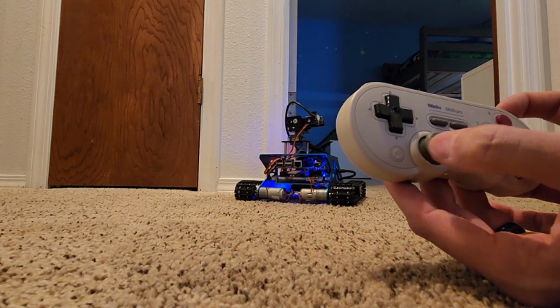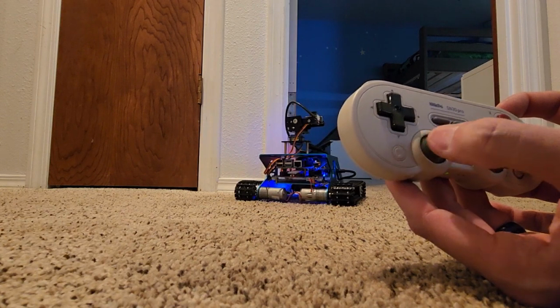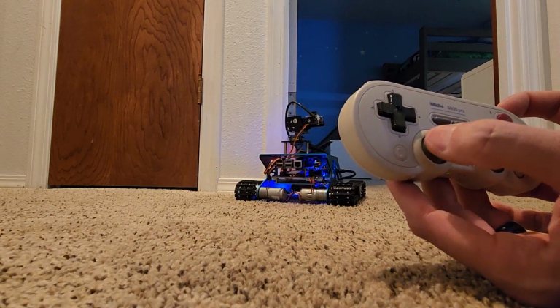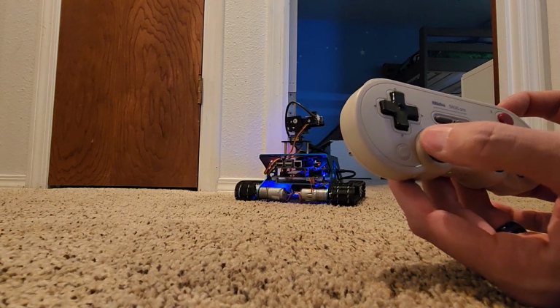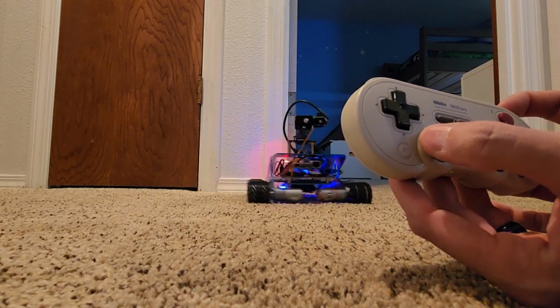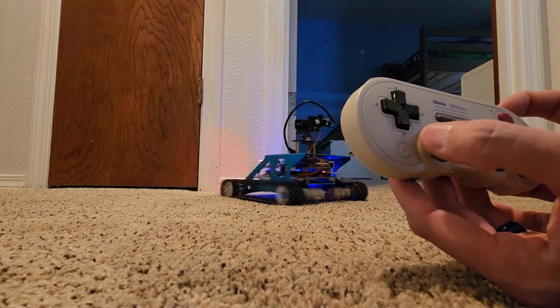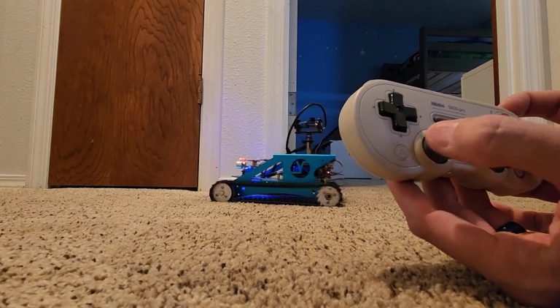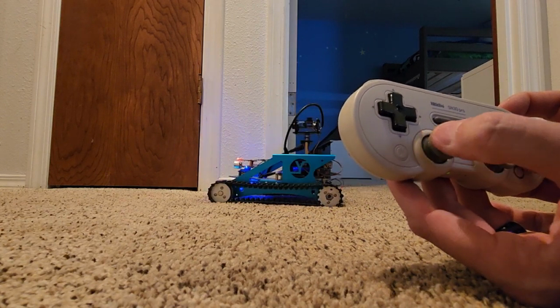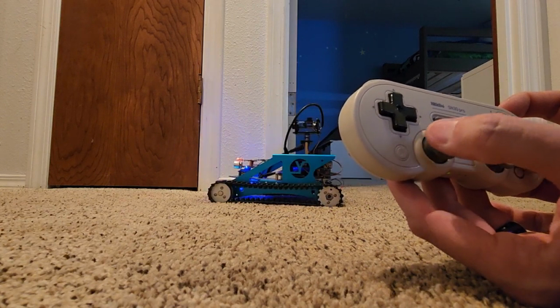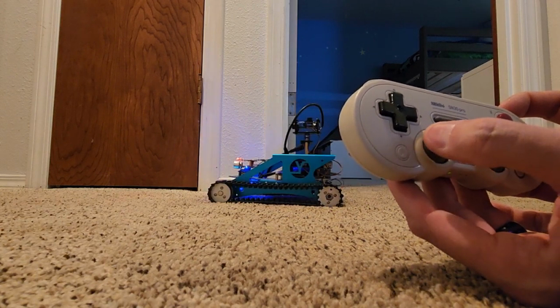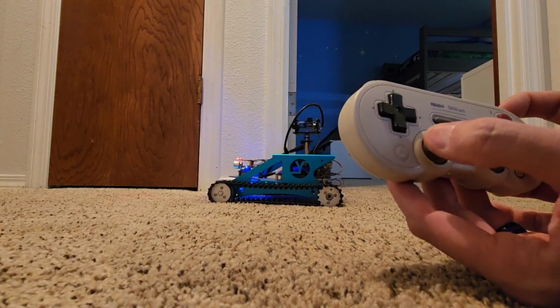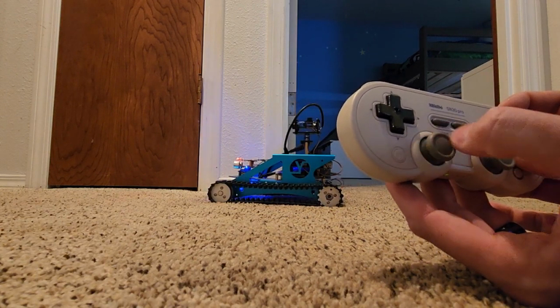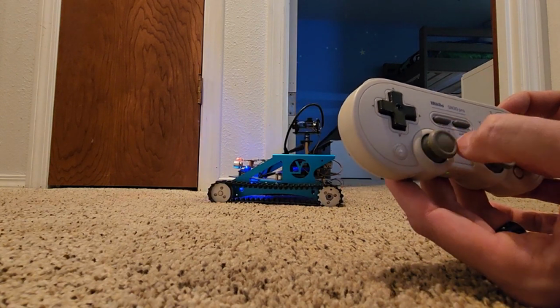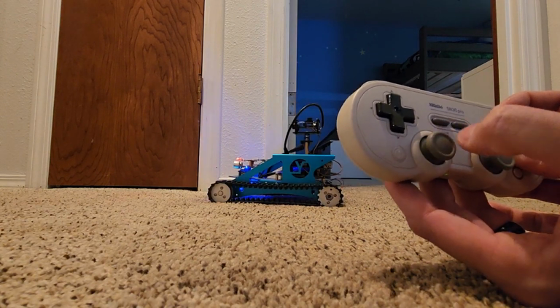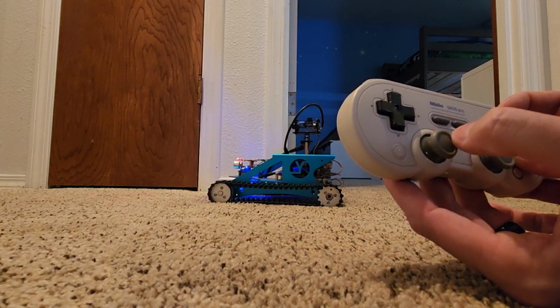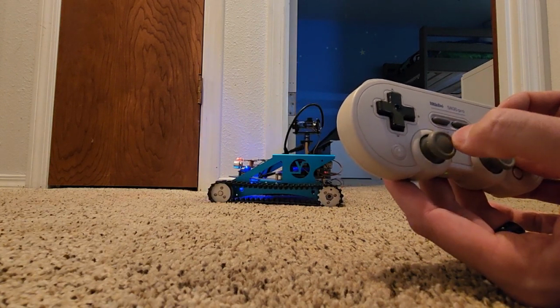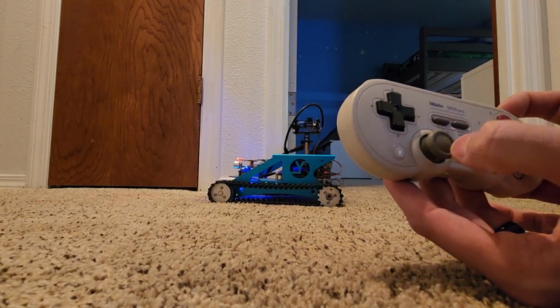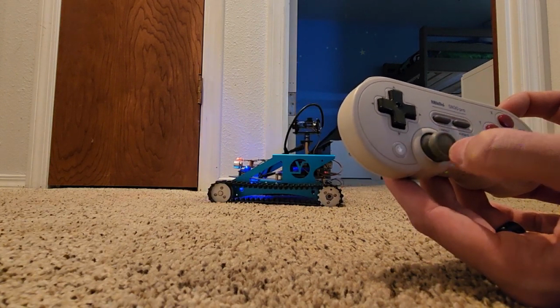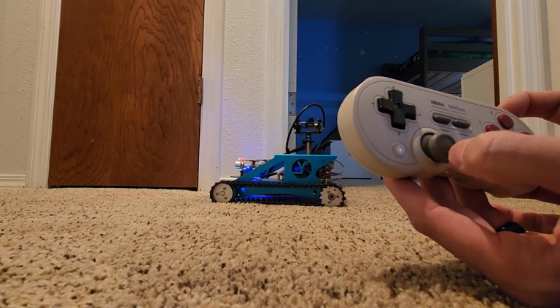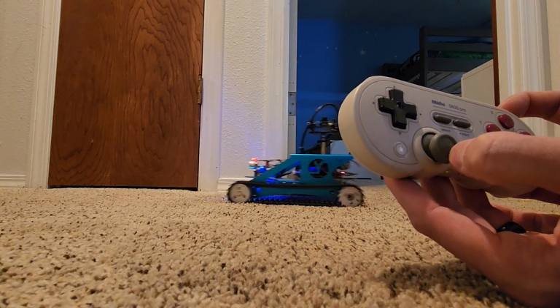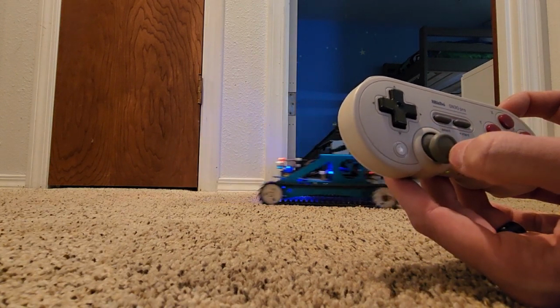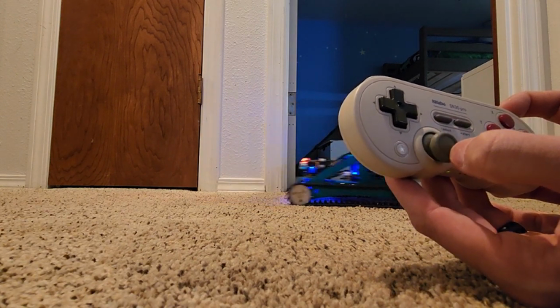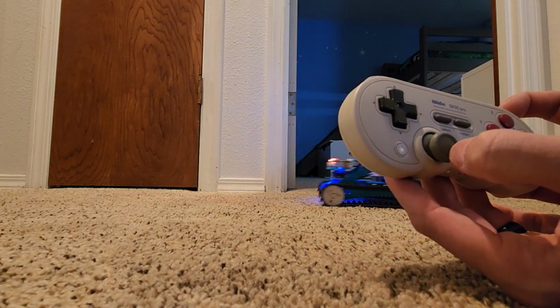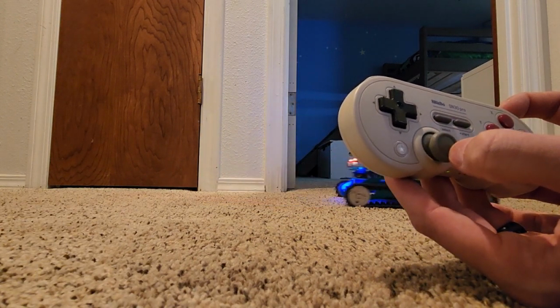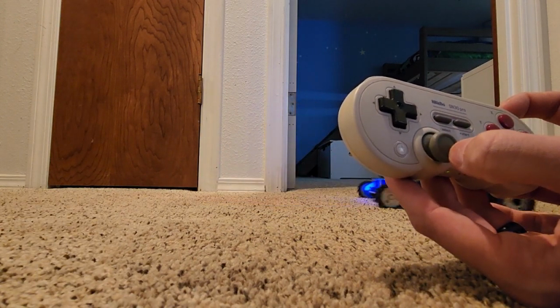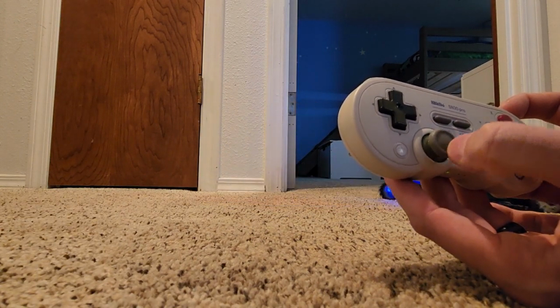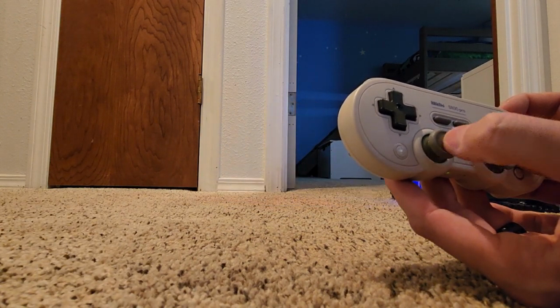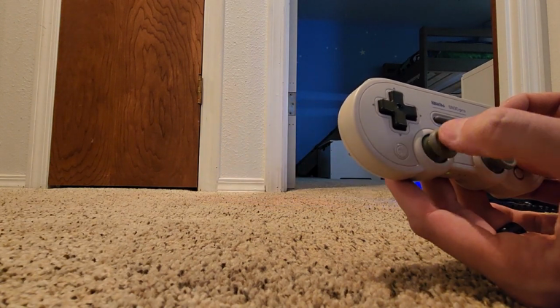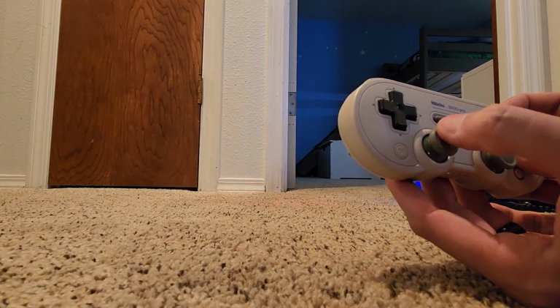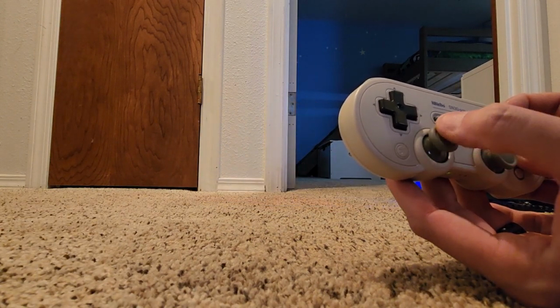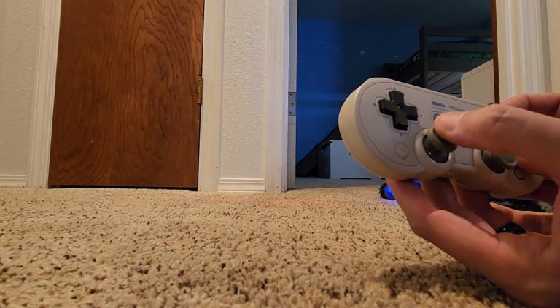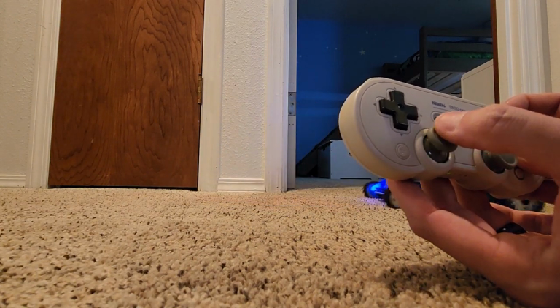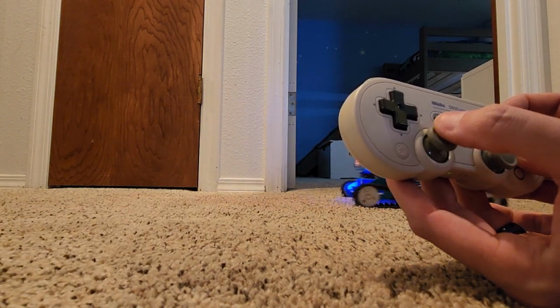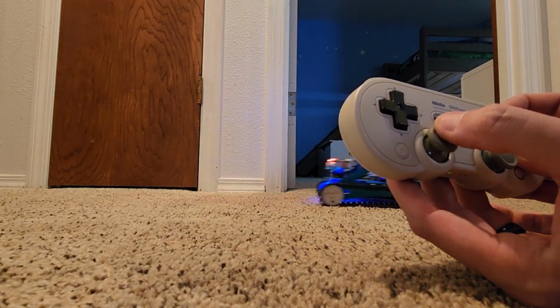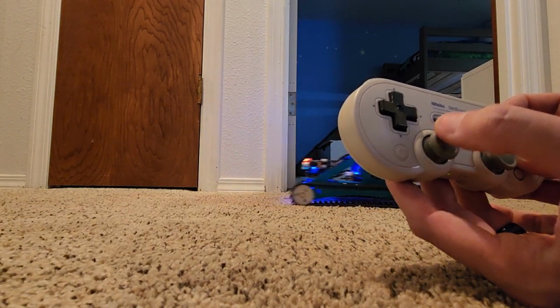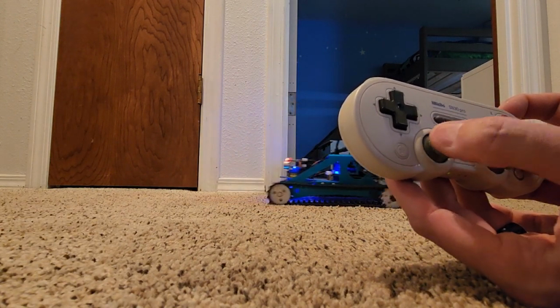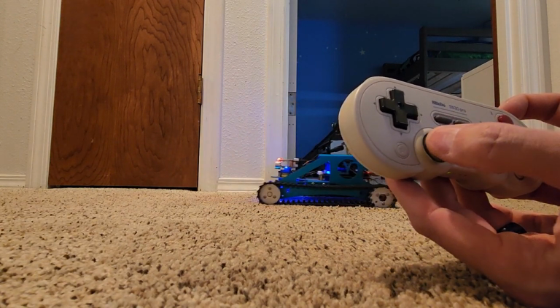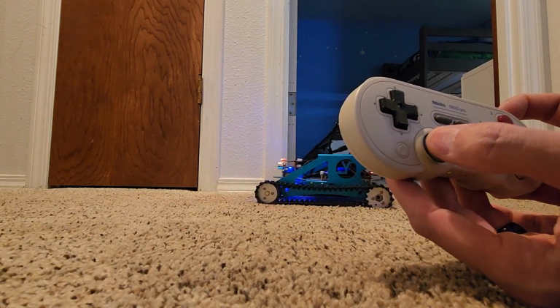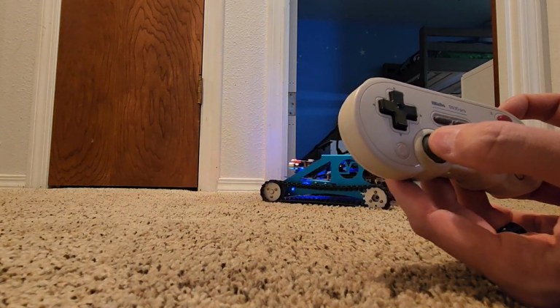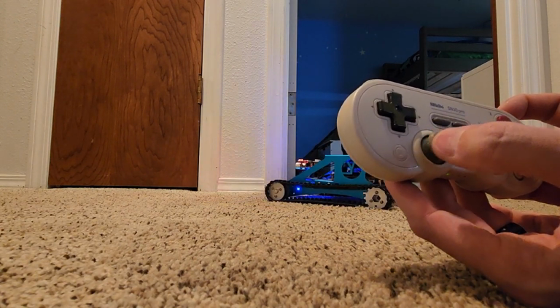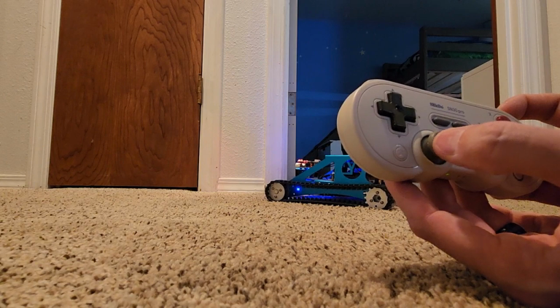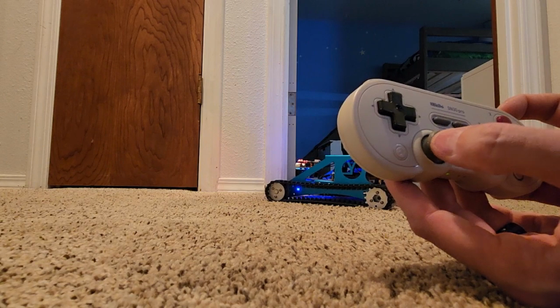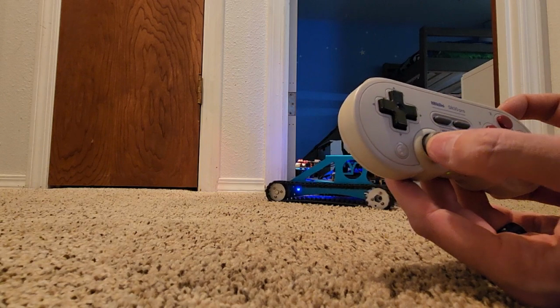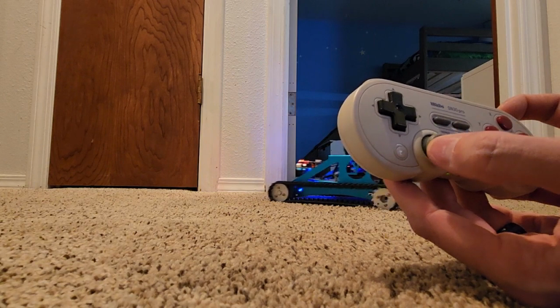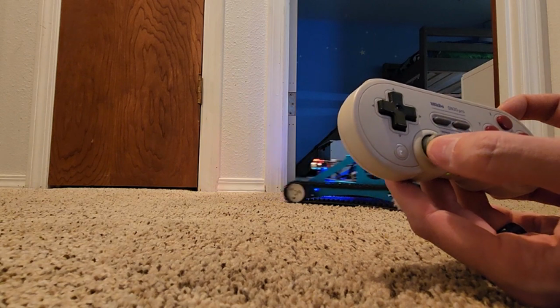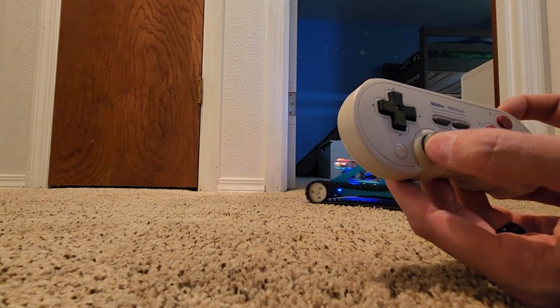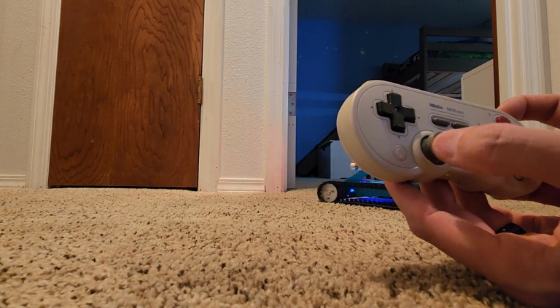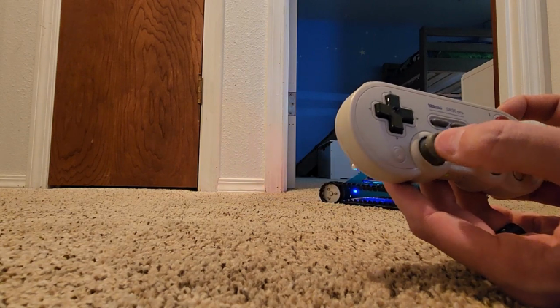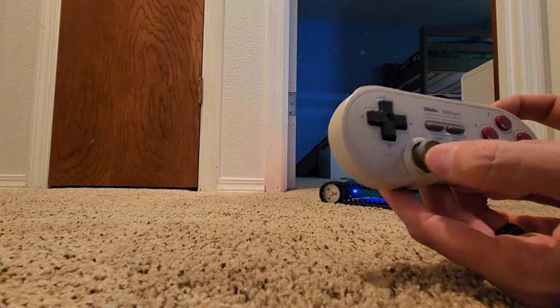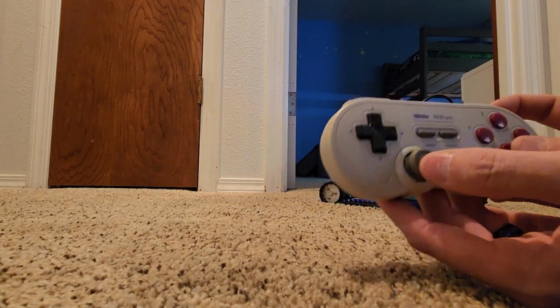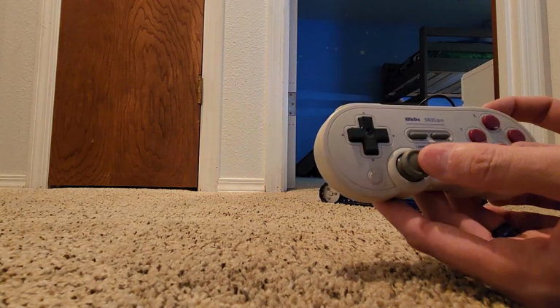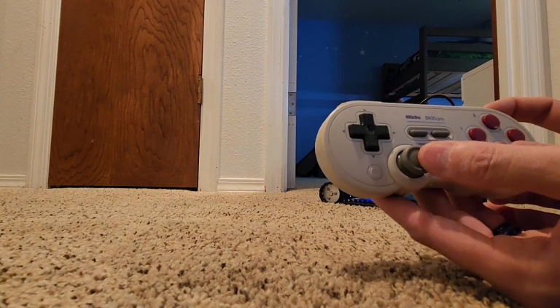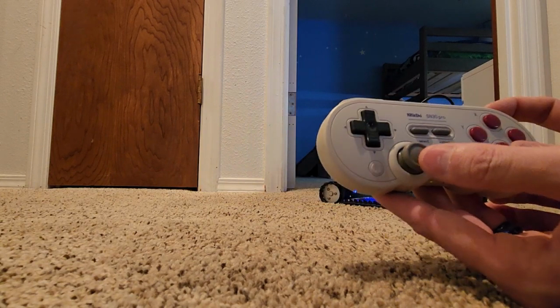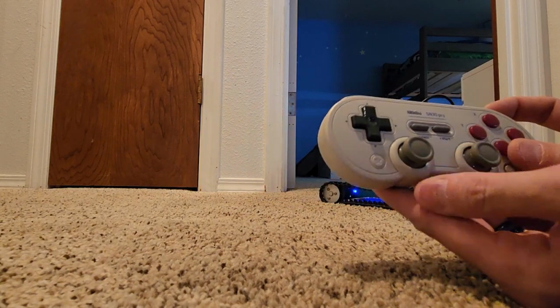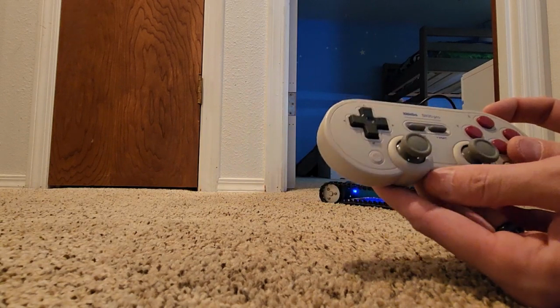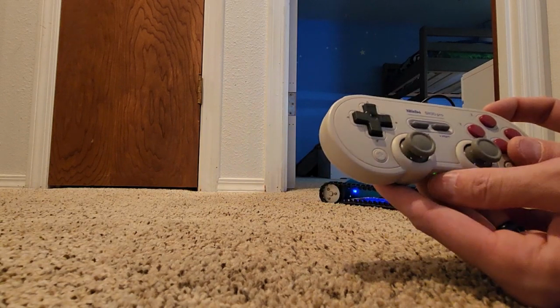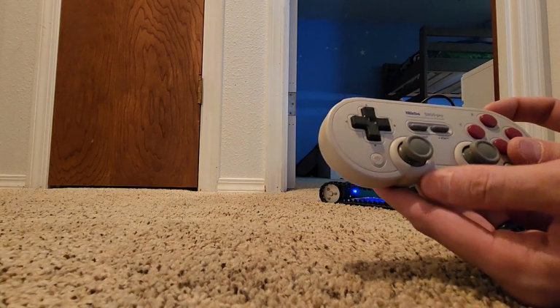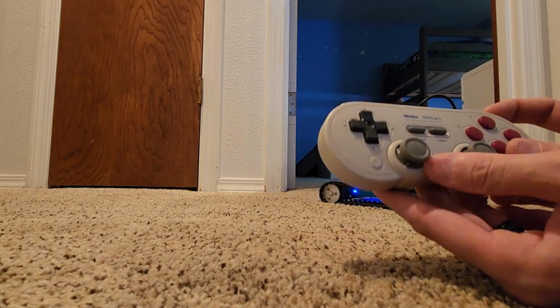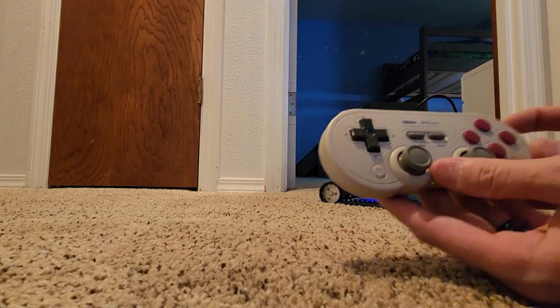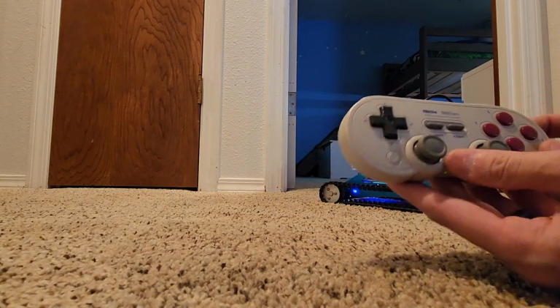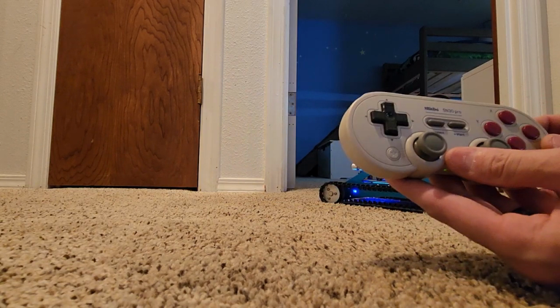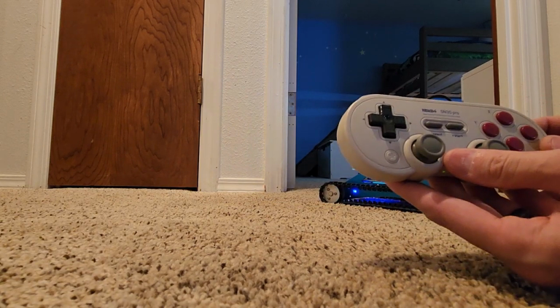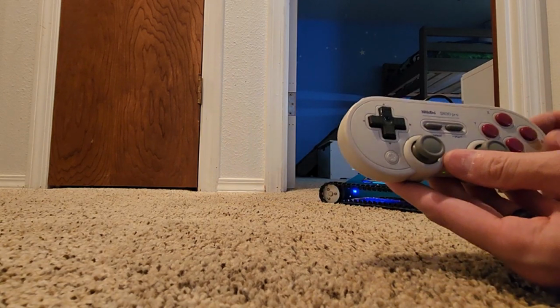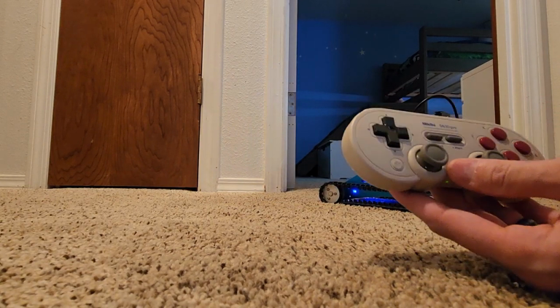I love the little squeaky track on it — reminds me of a real tank. And that's kind of it. Hope you enjoyed.